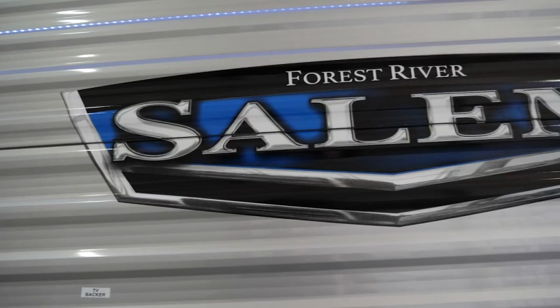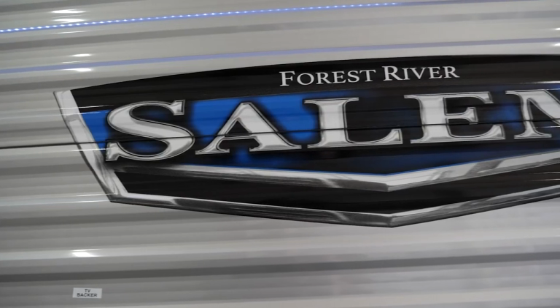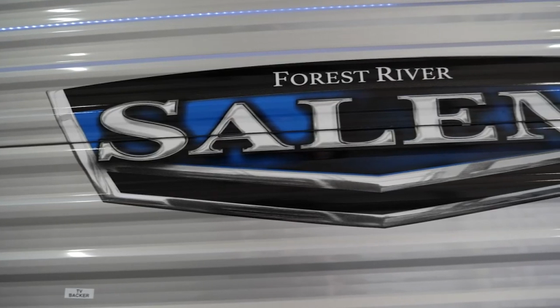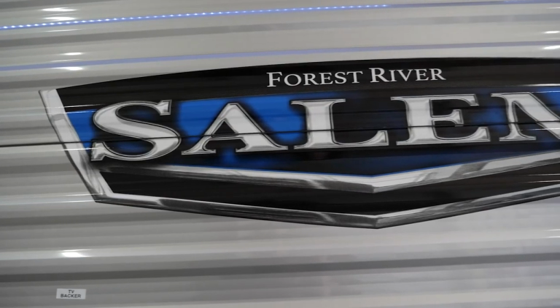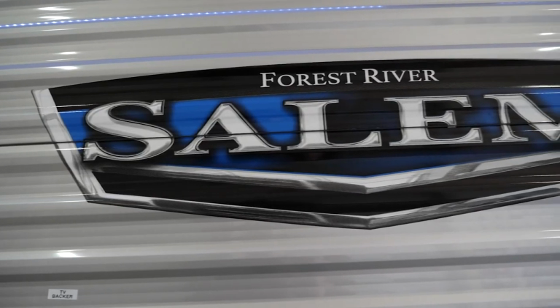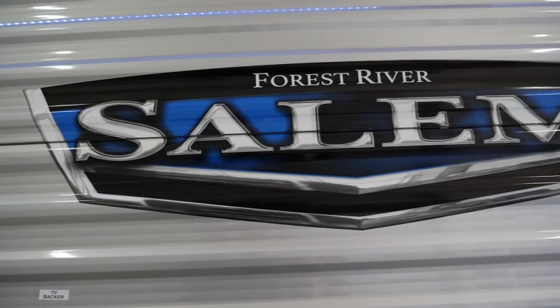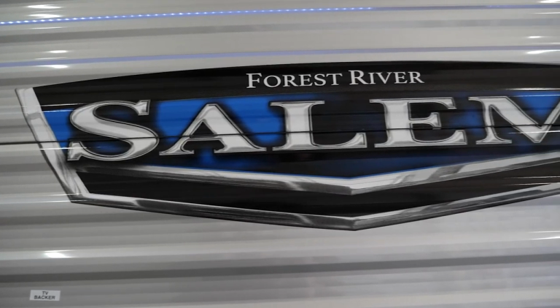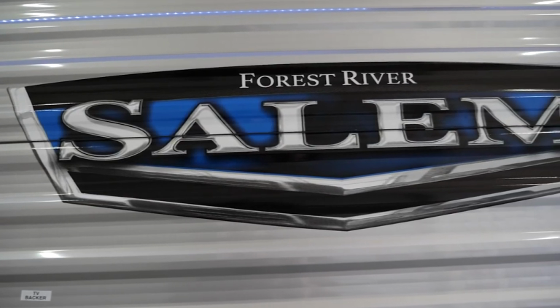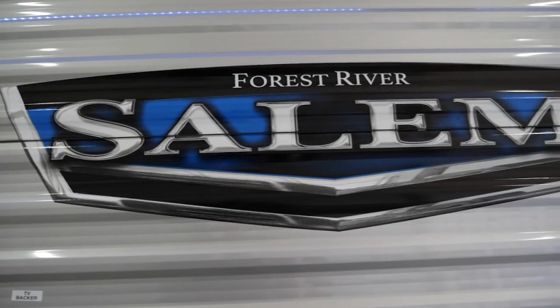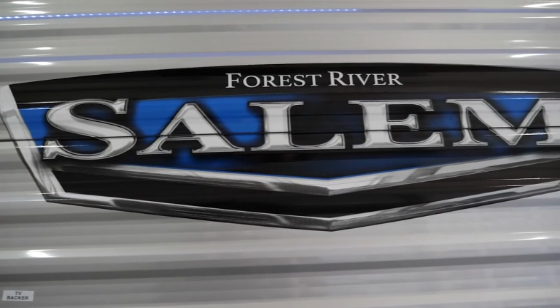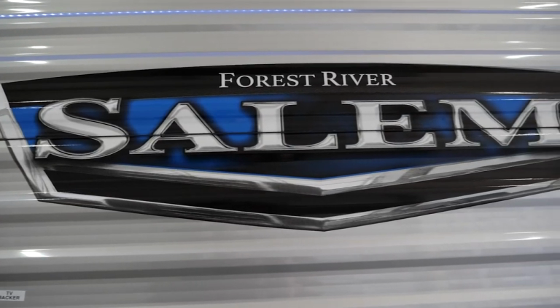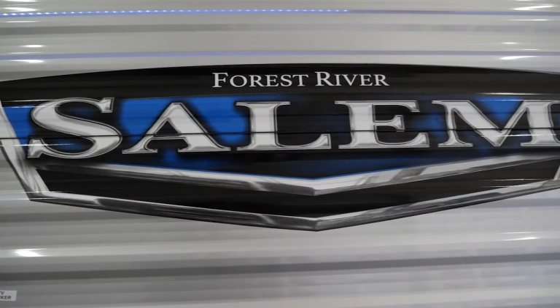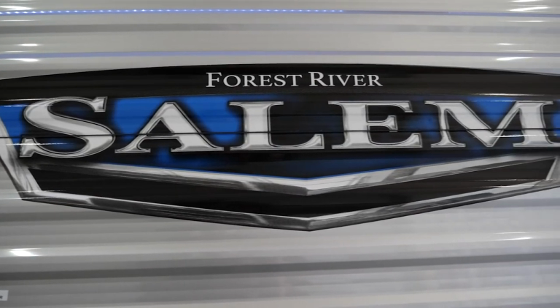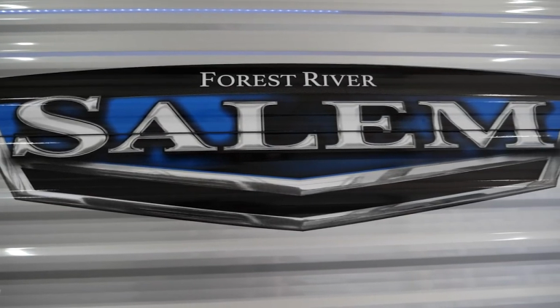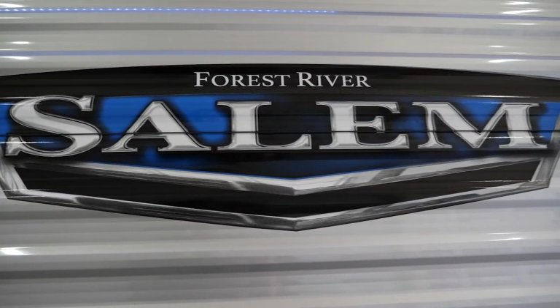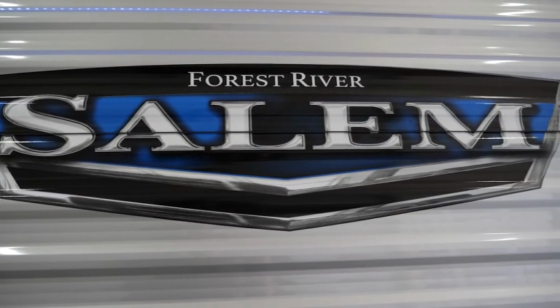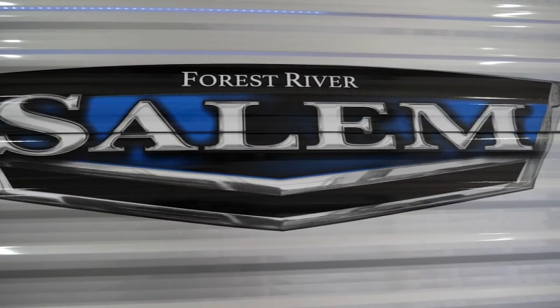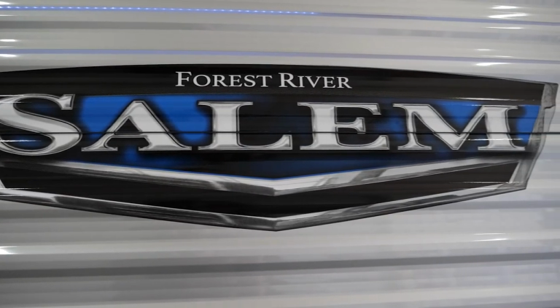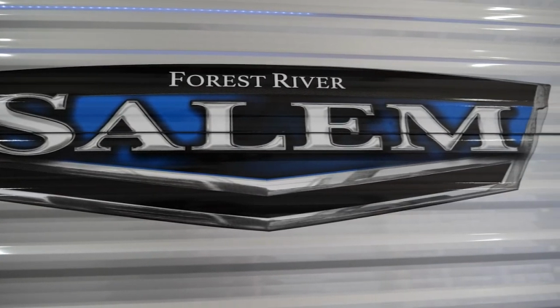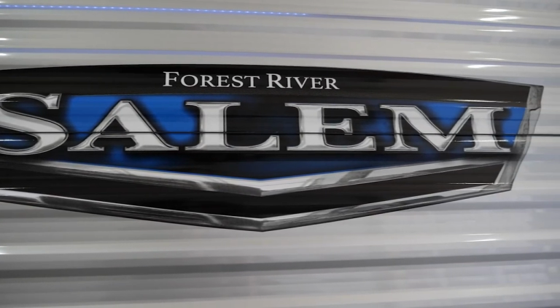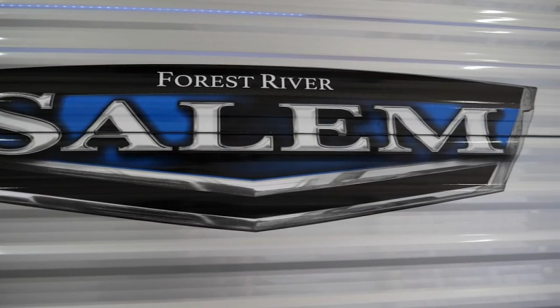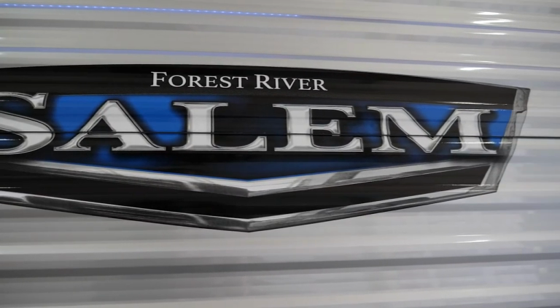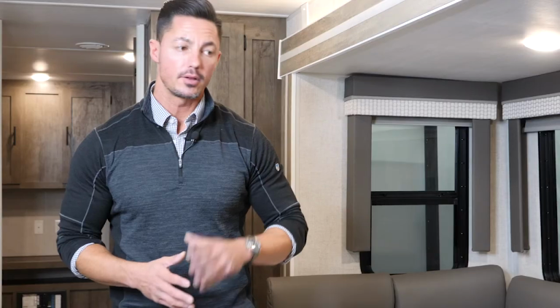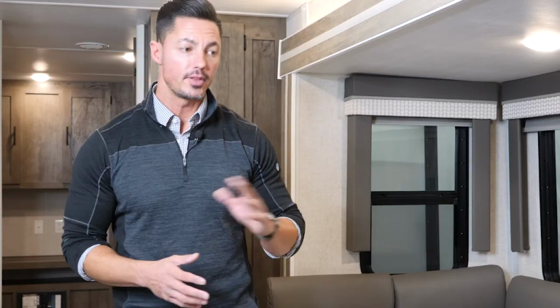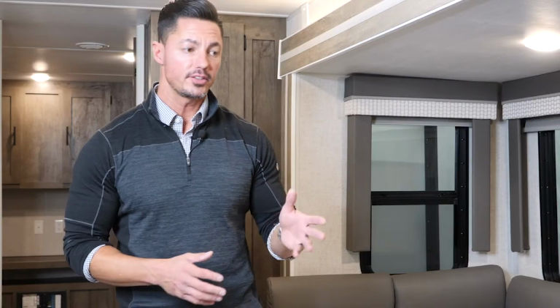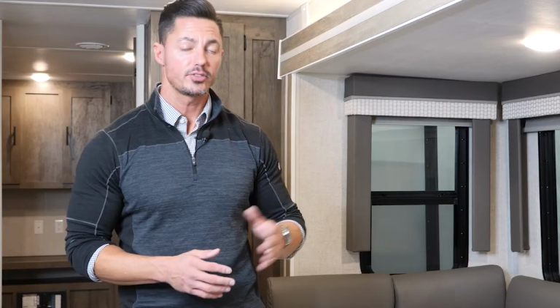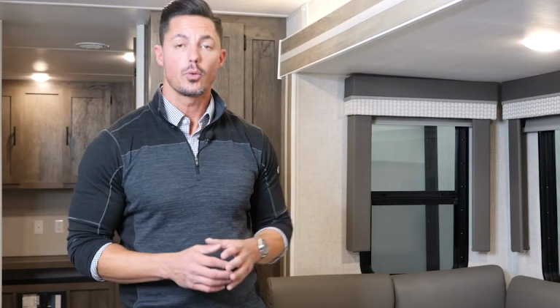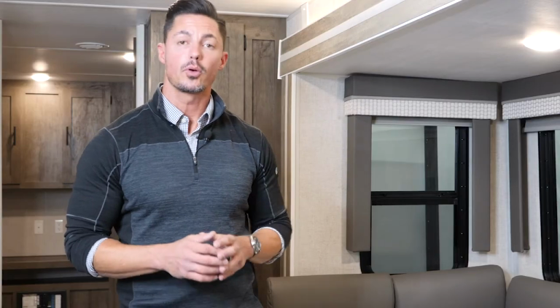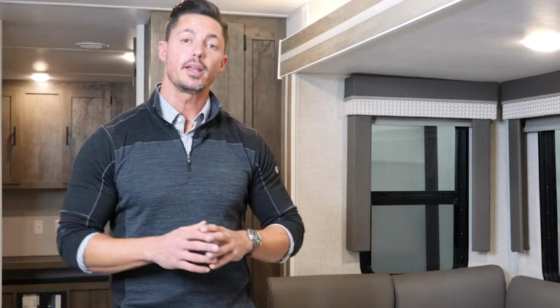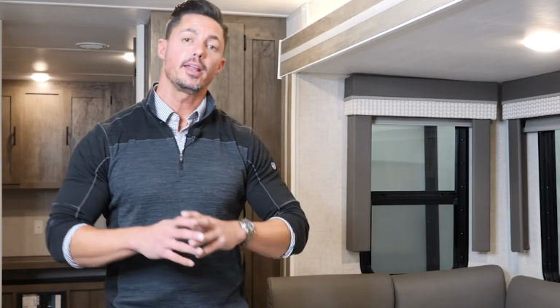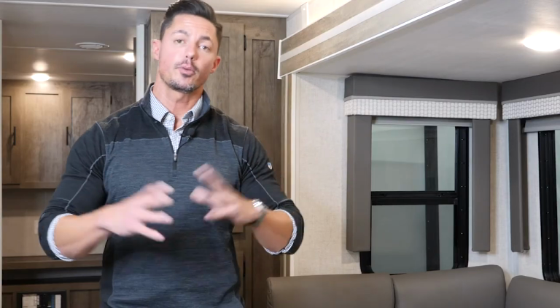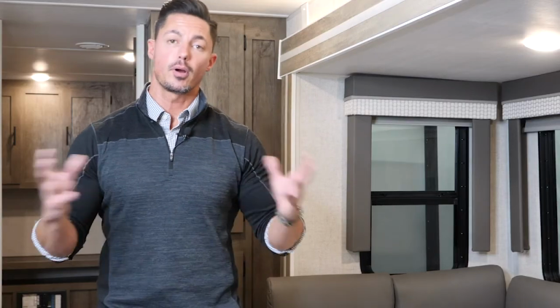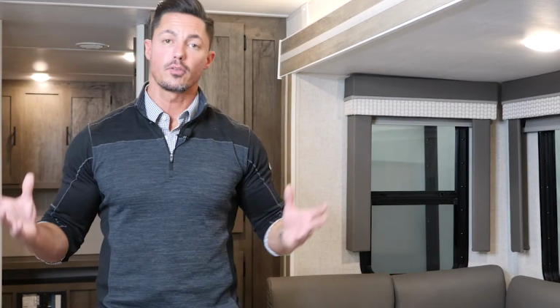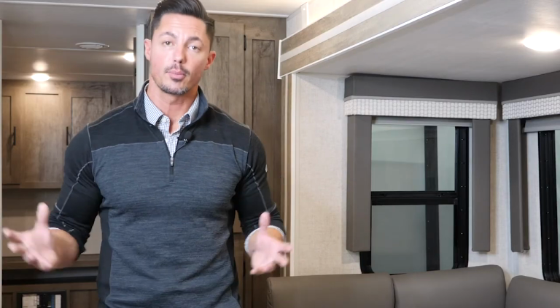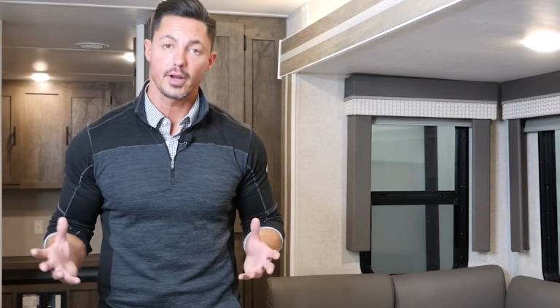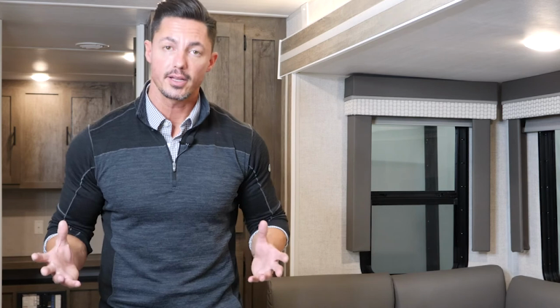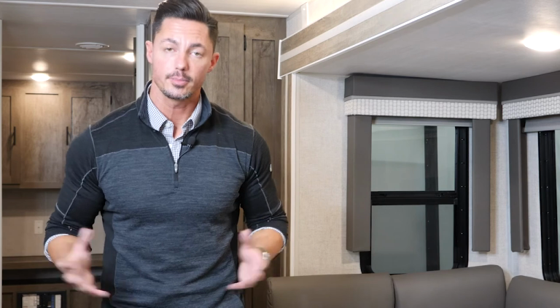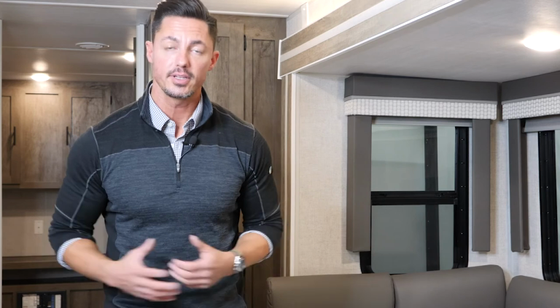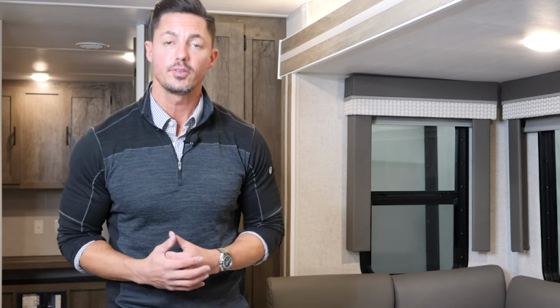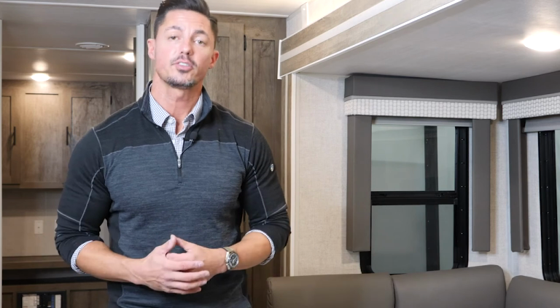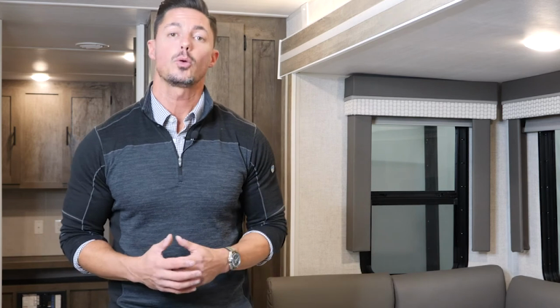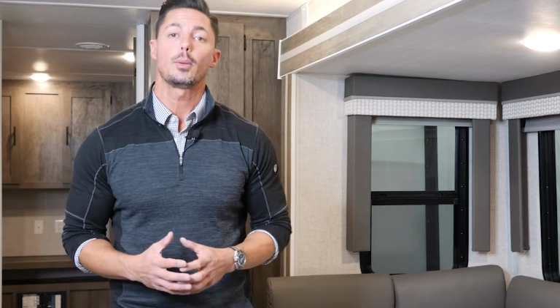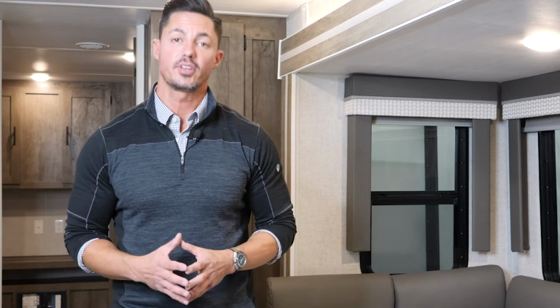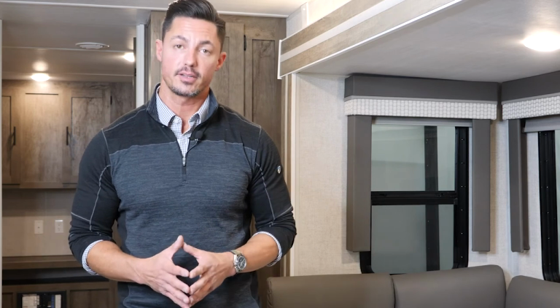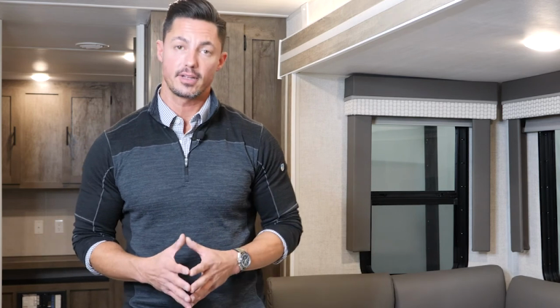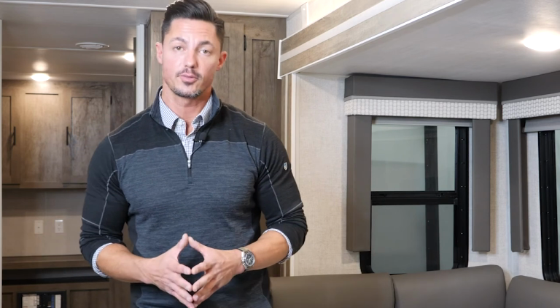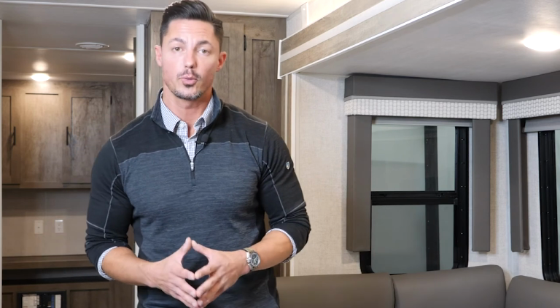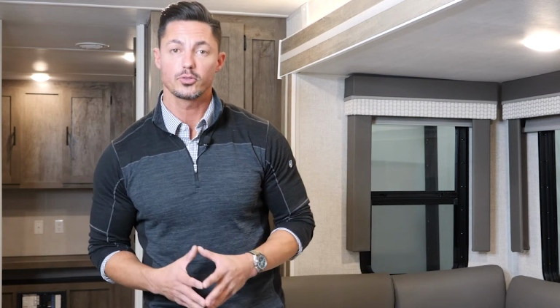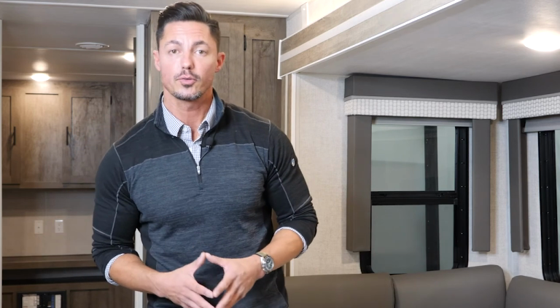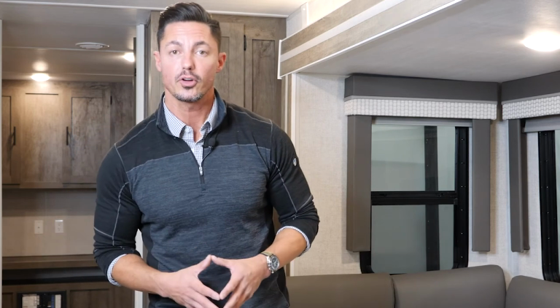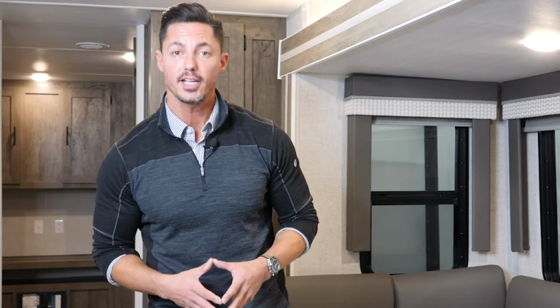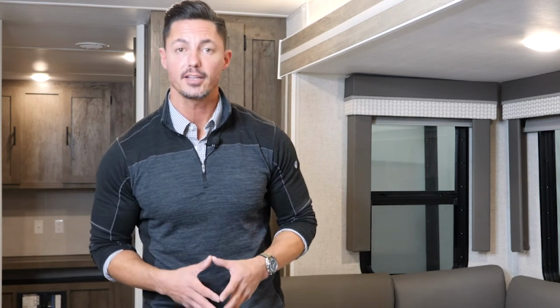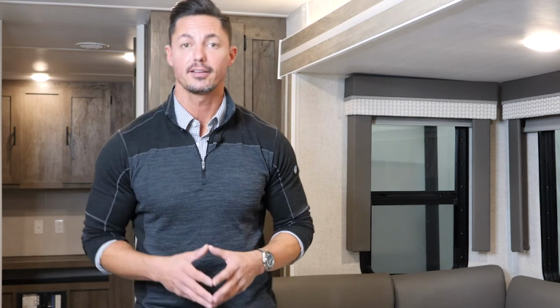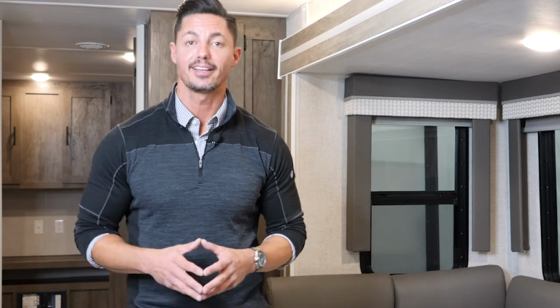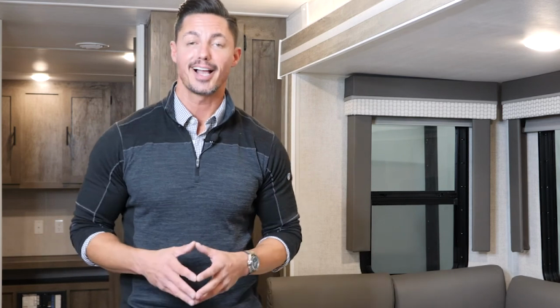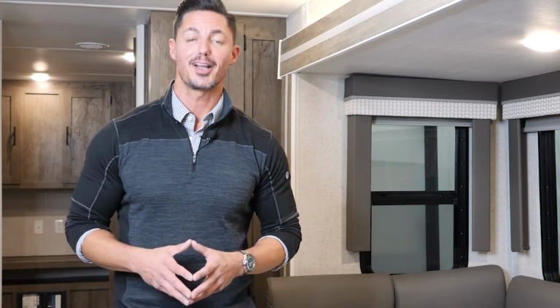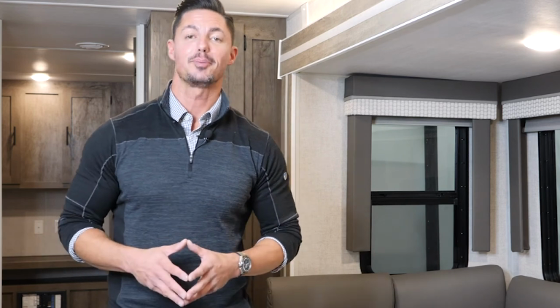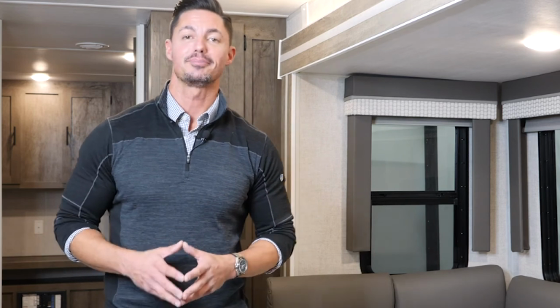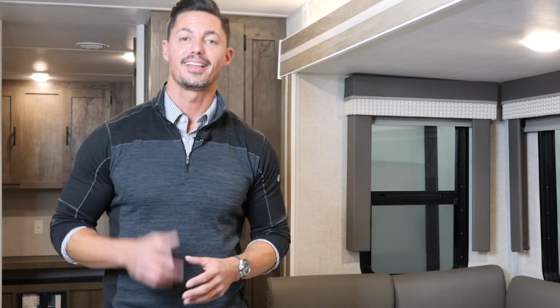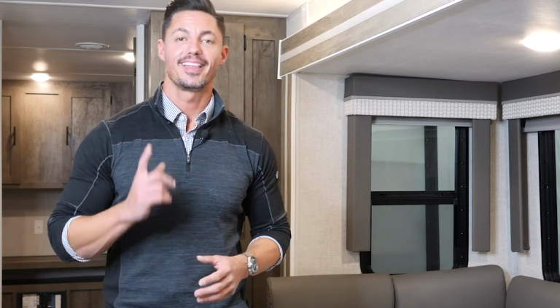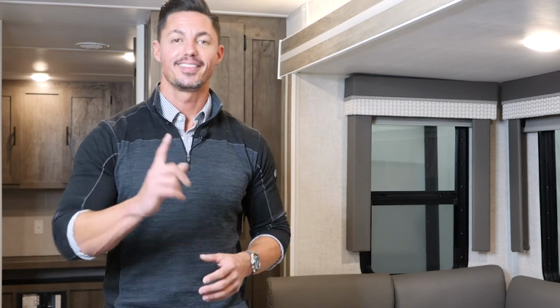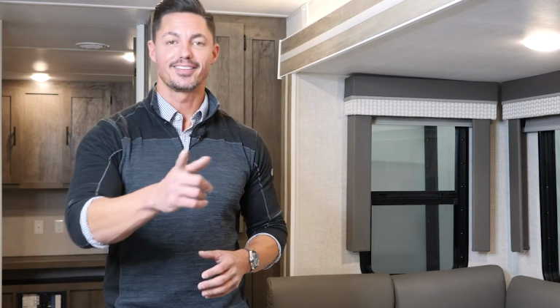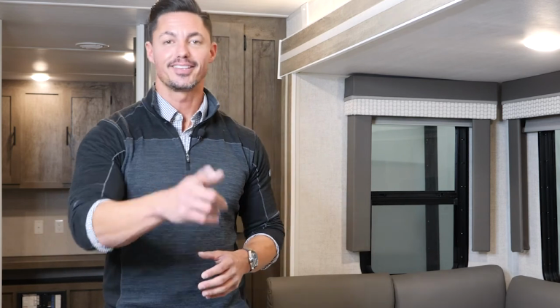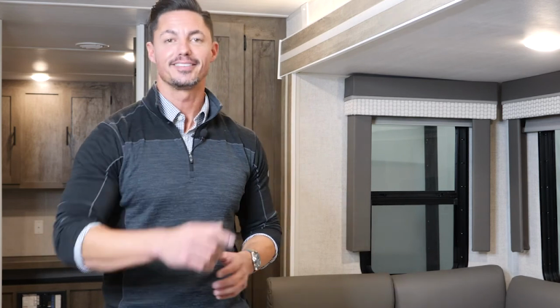Hey guys, thanks for watching. If you want any more information on this or any other part of our brand, please visit our website at forestriverinc.com. Thanks again.